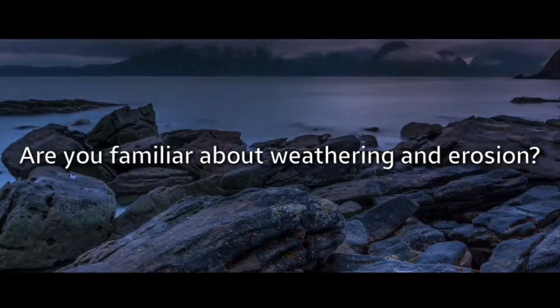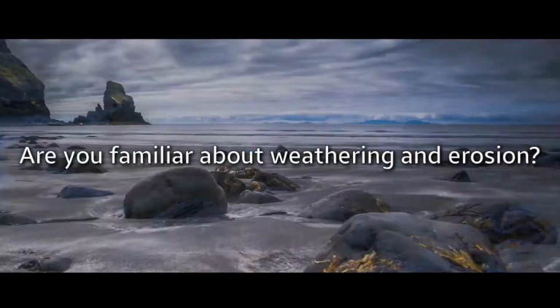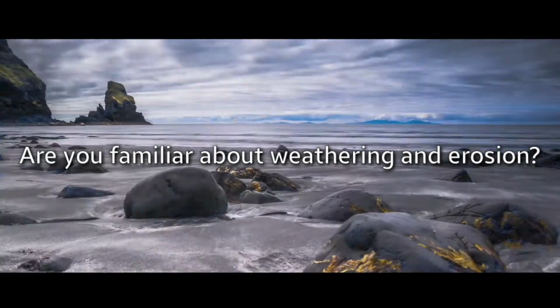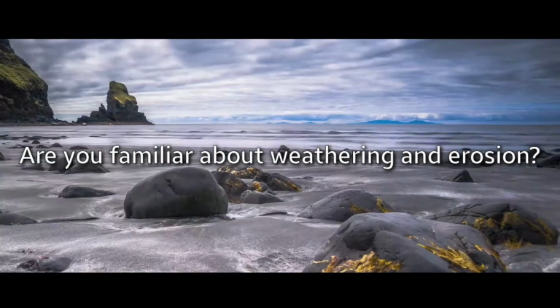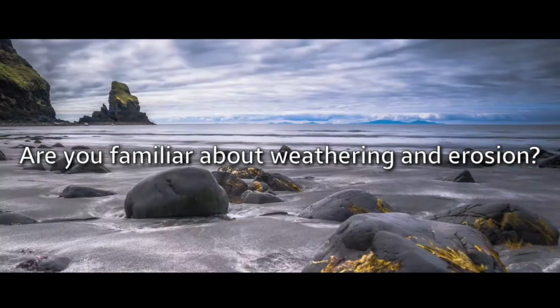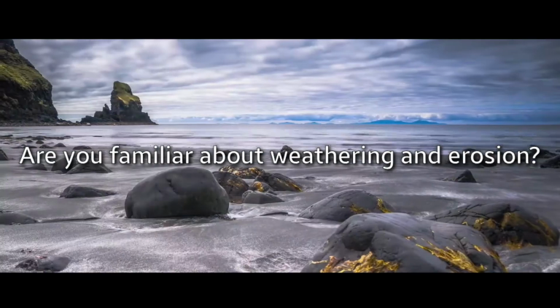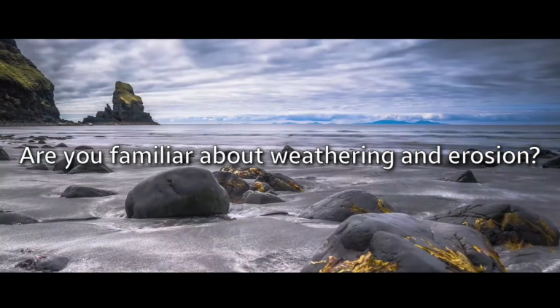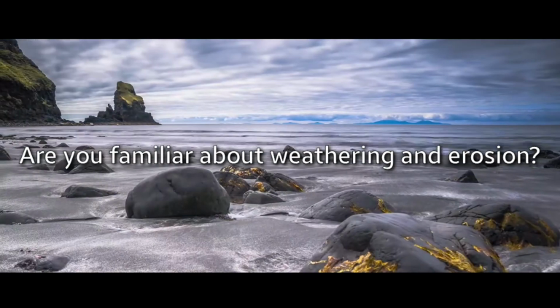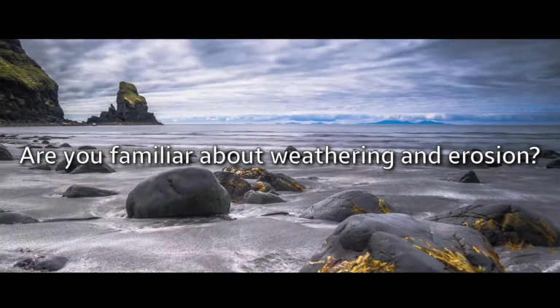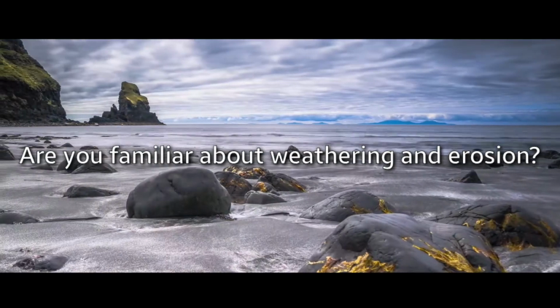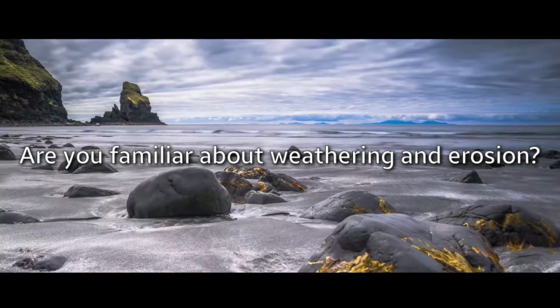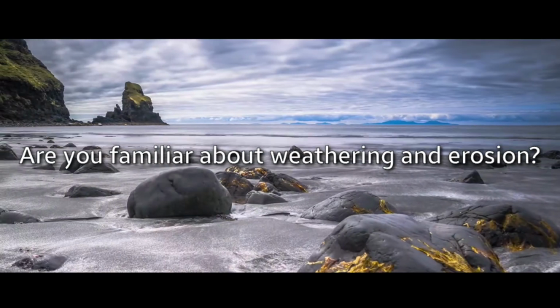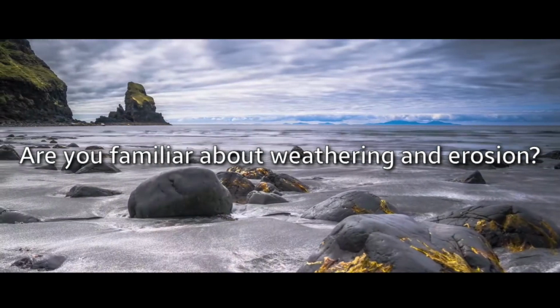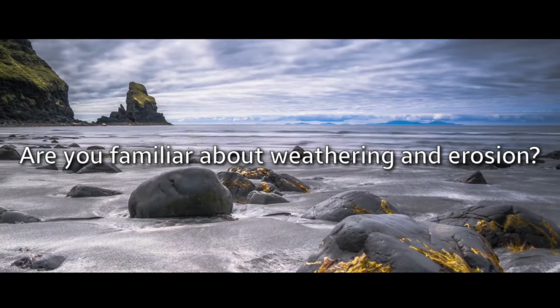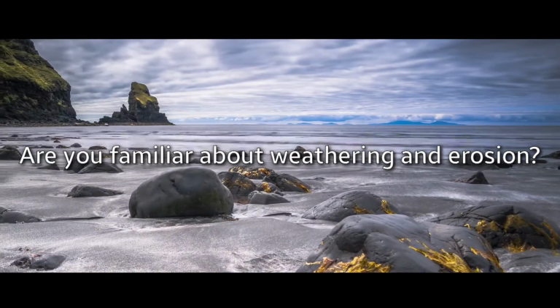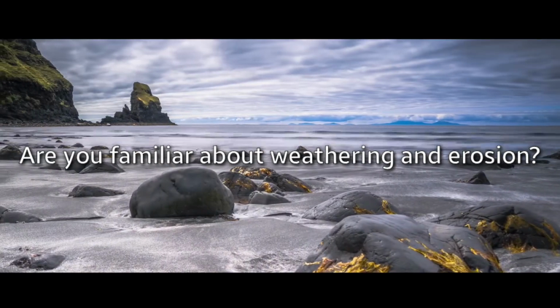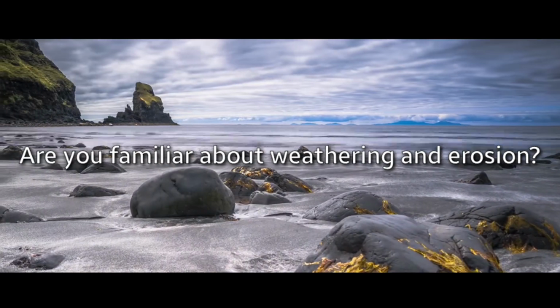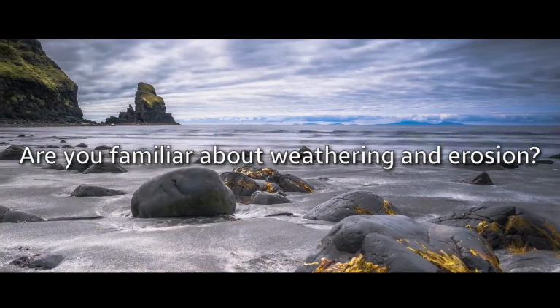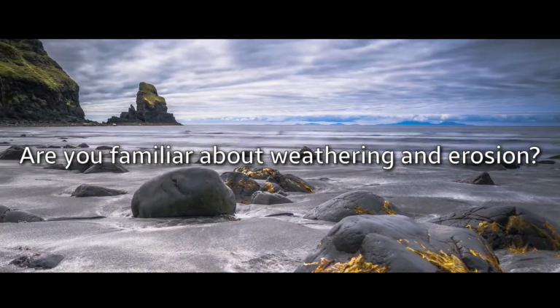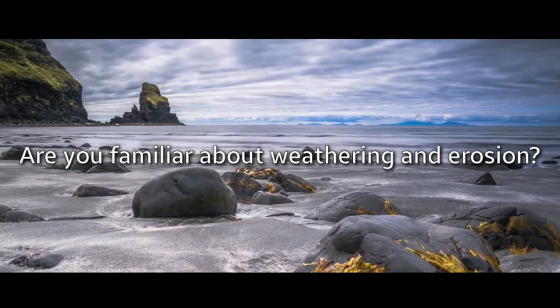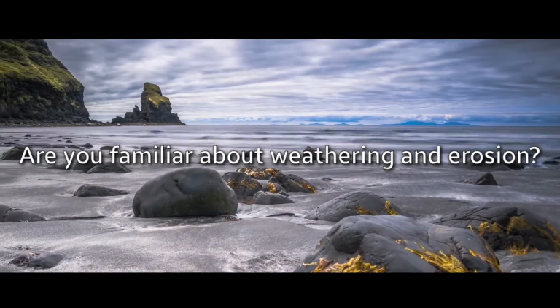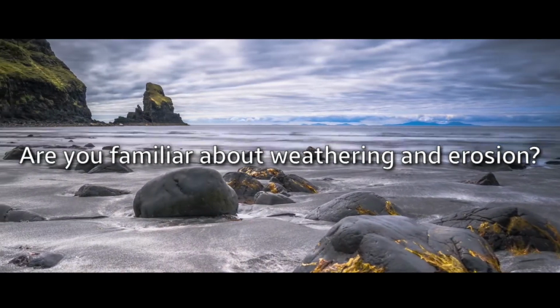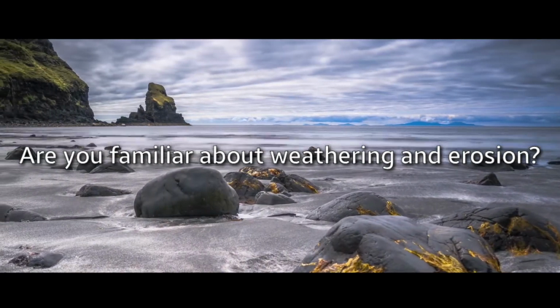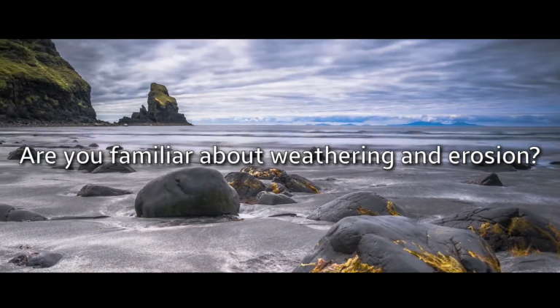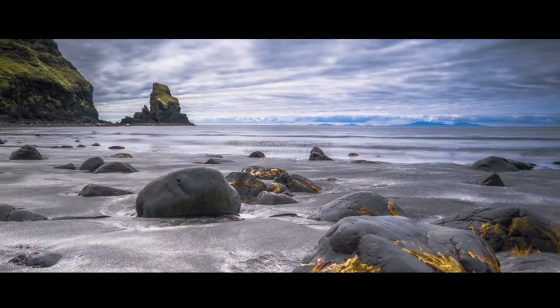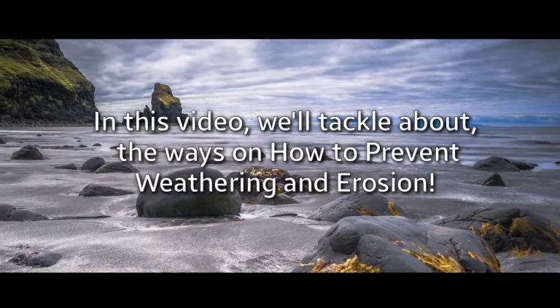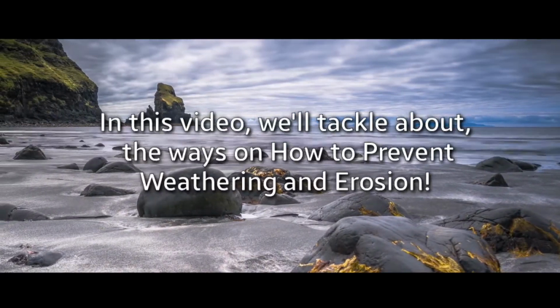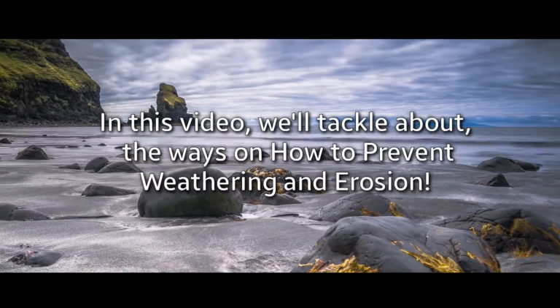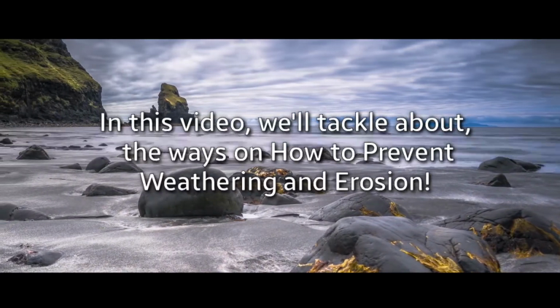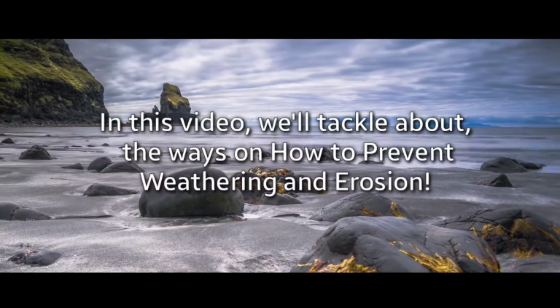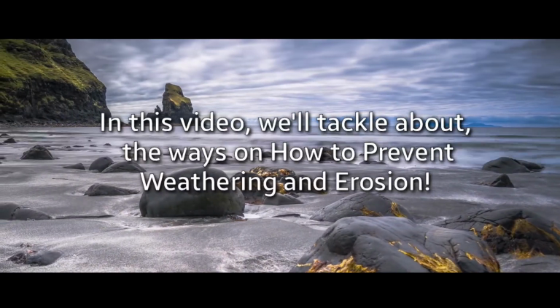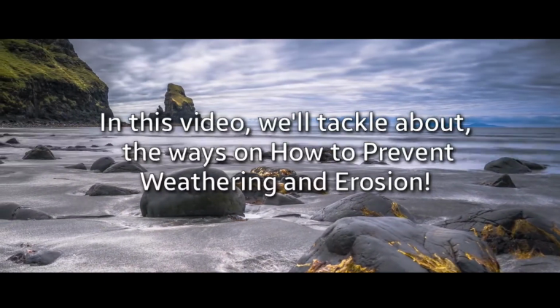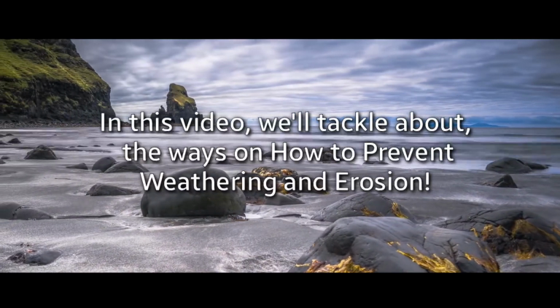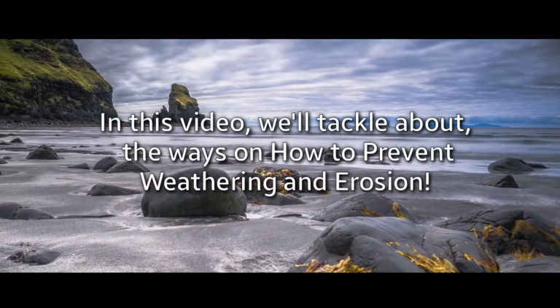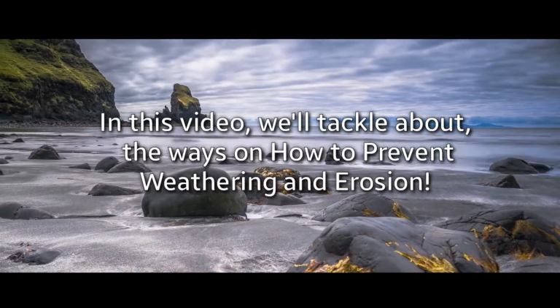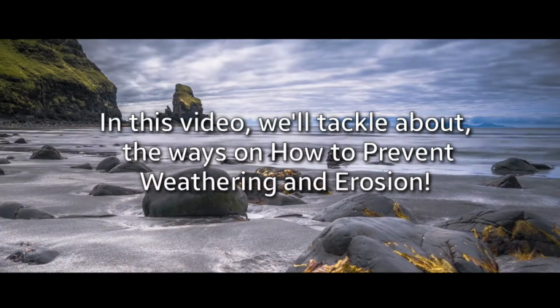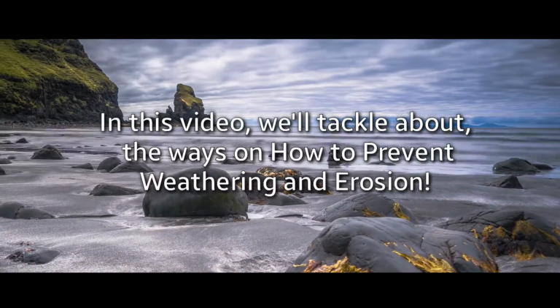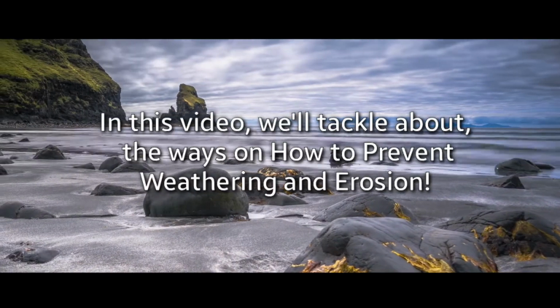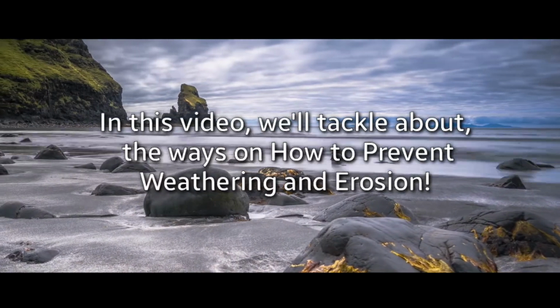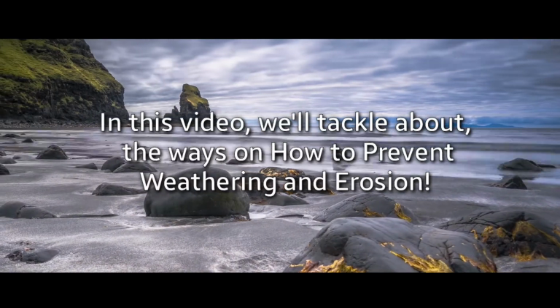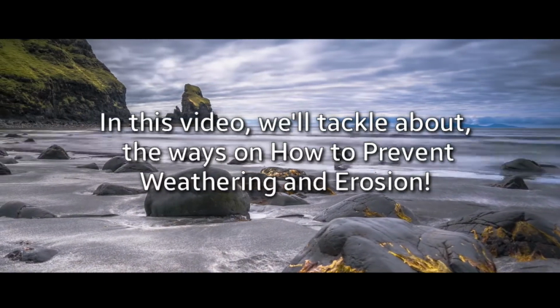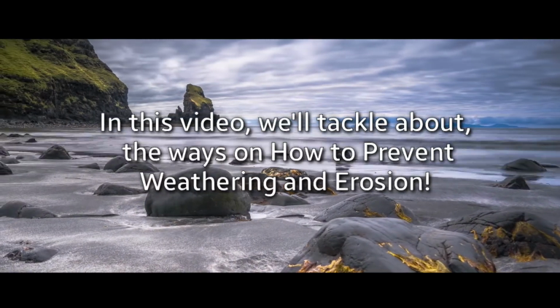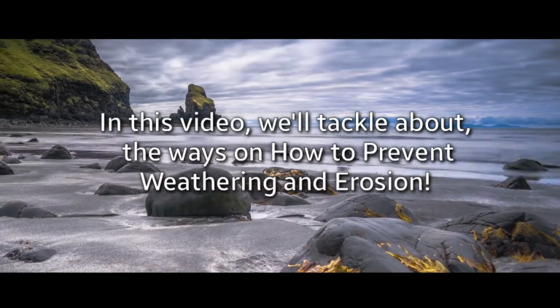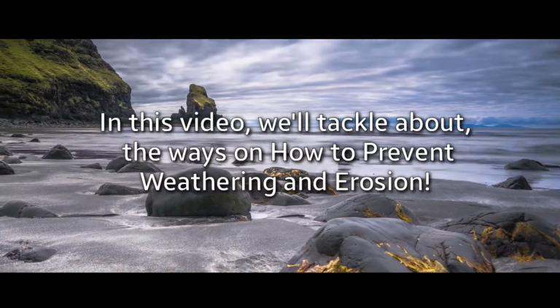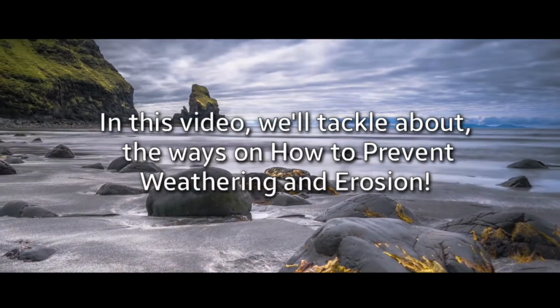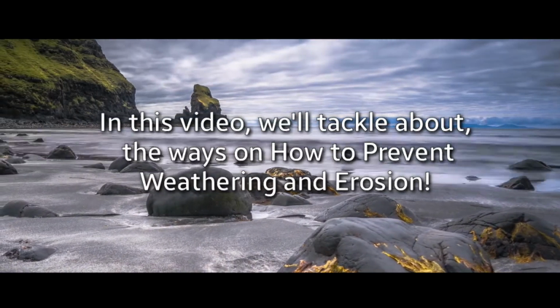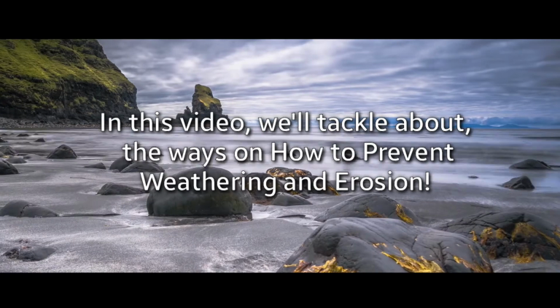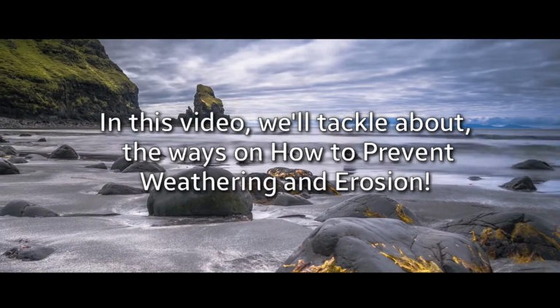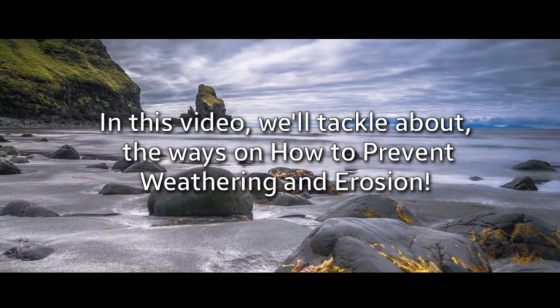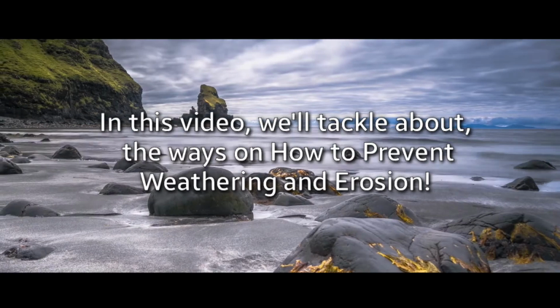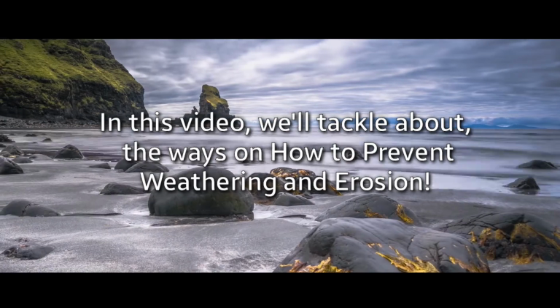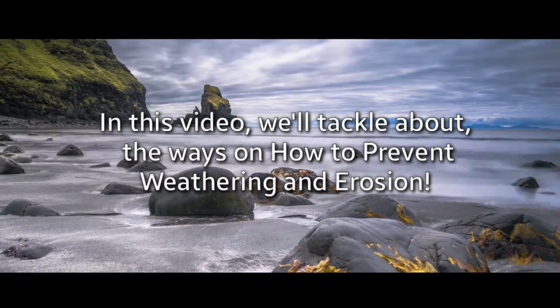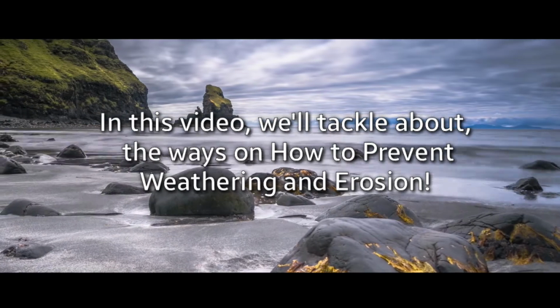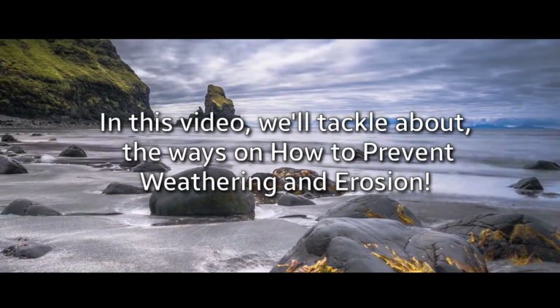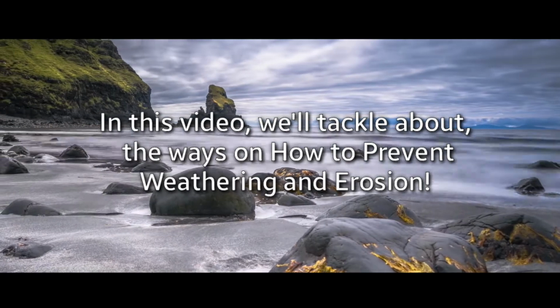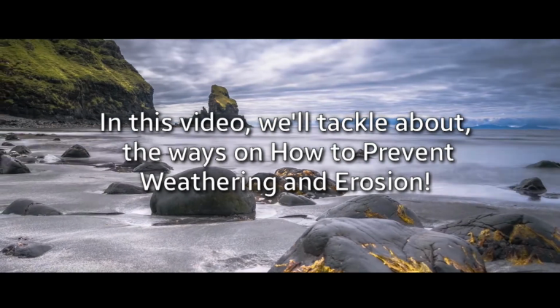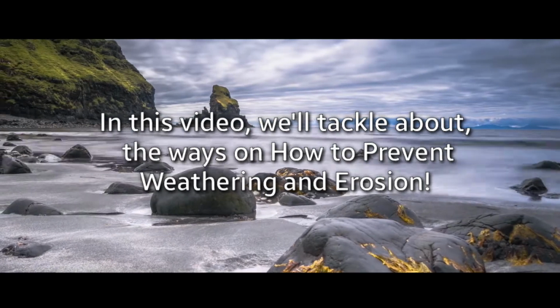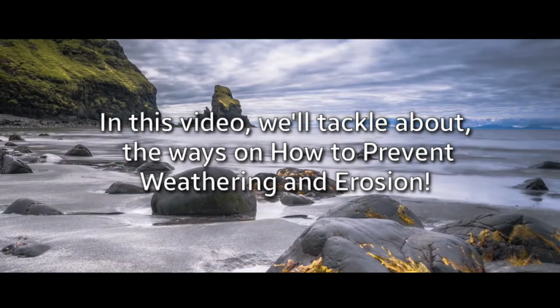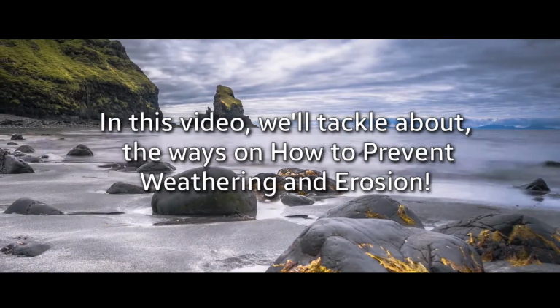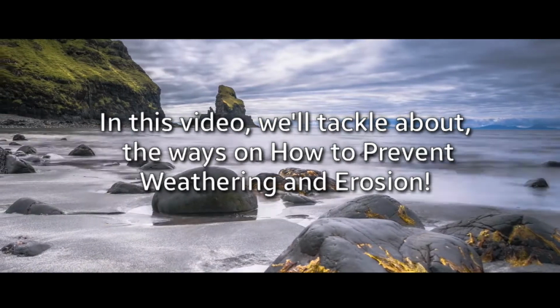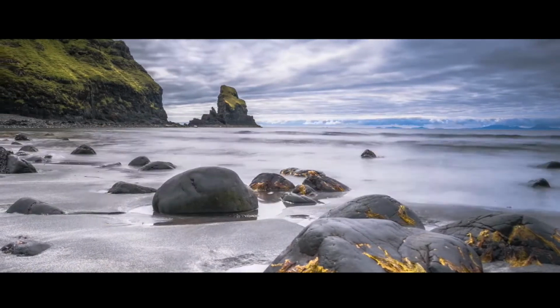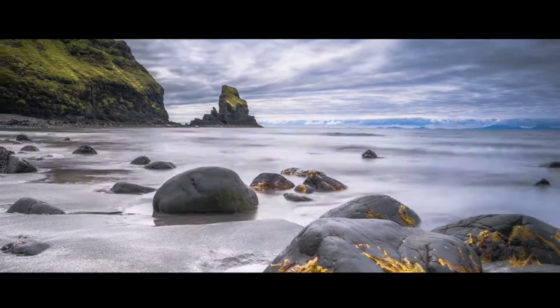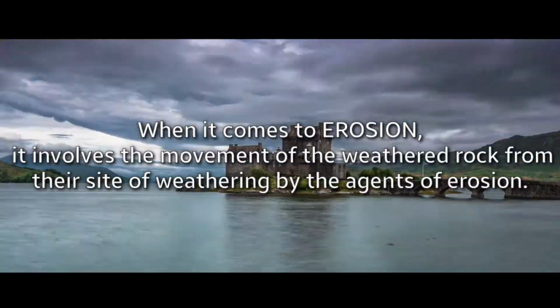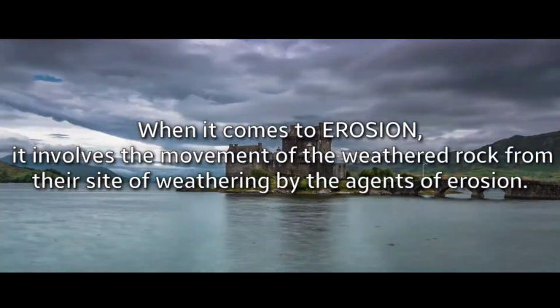Are you familiar with weathering and erosion? In this video, we talk about ways of how to prevent weathering and erosion.